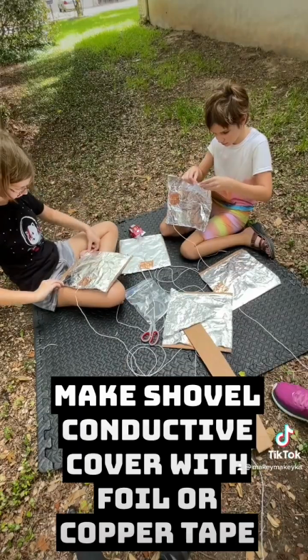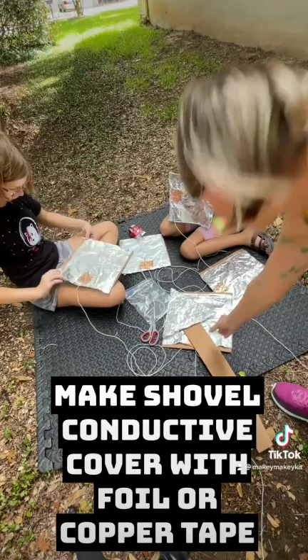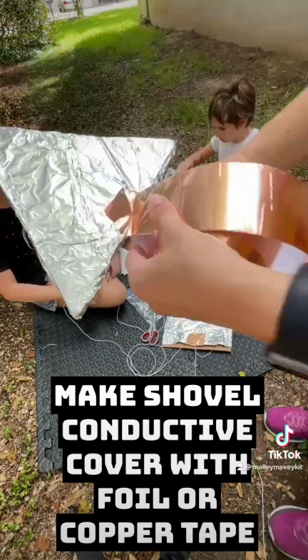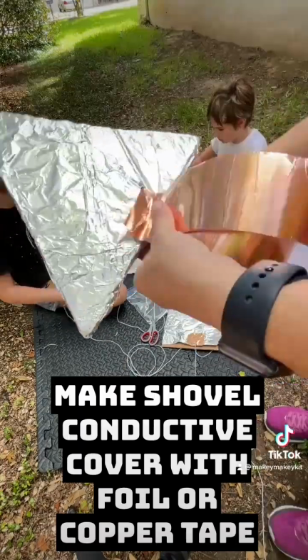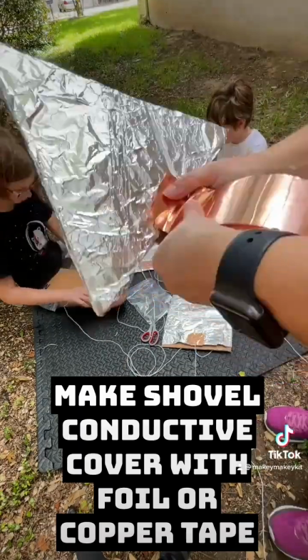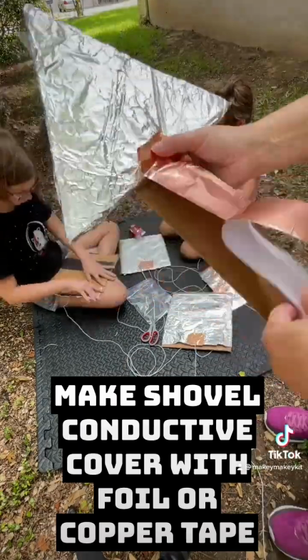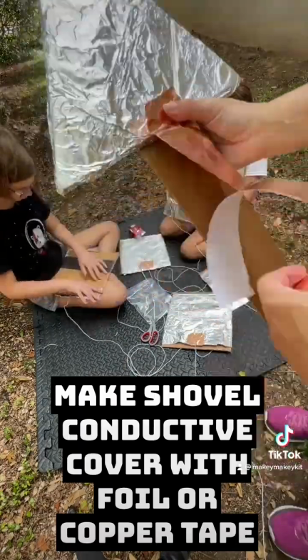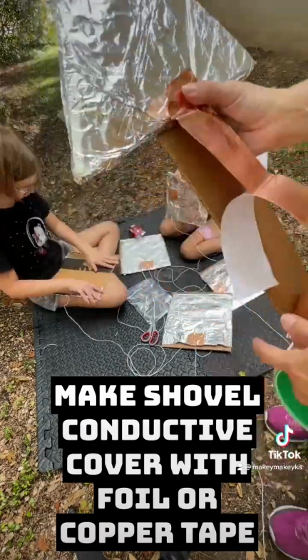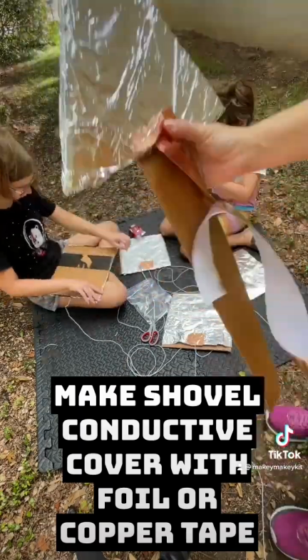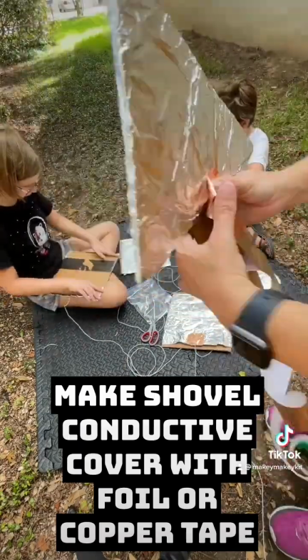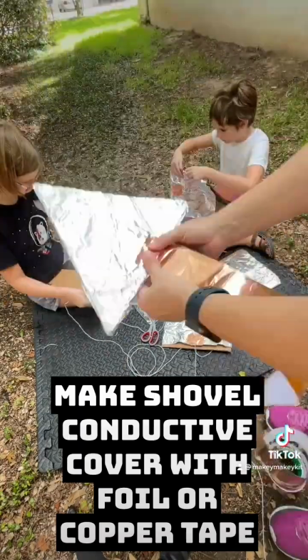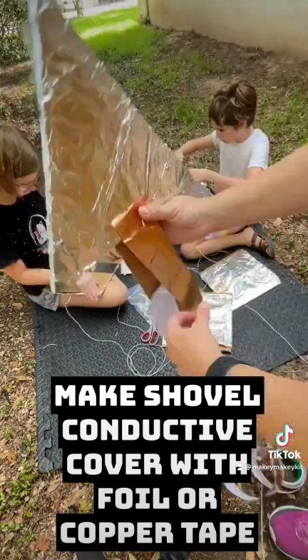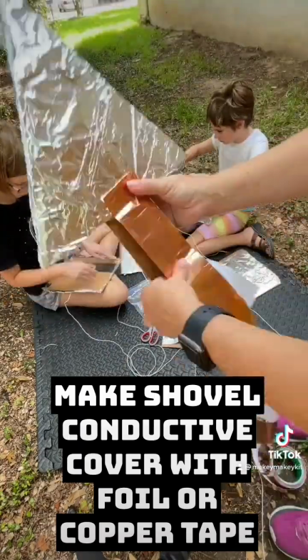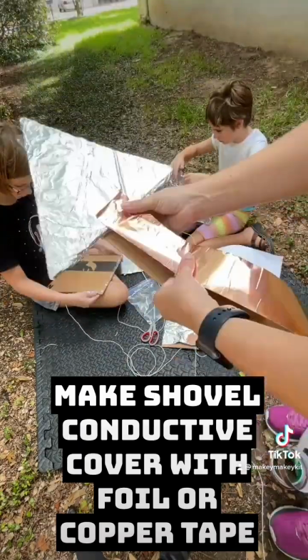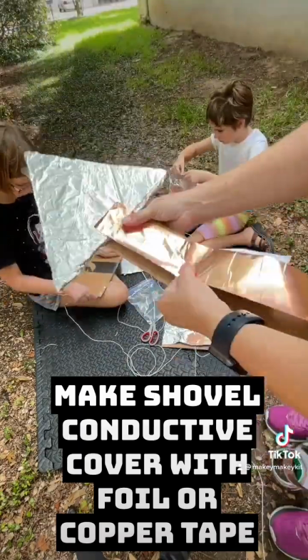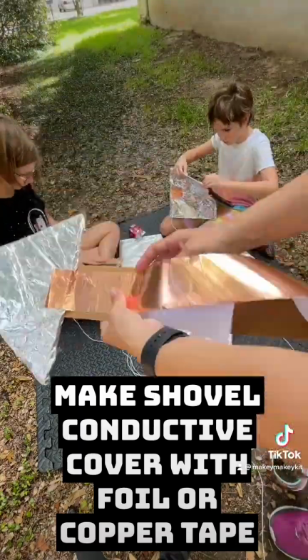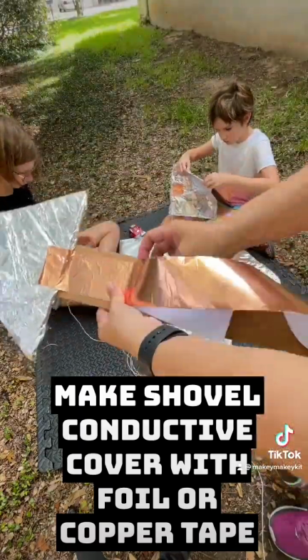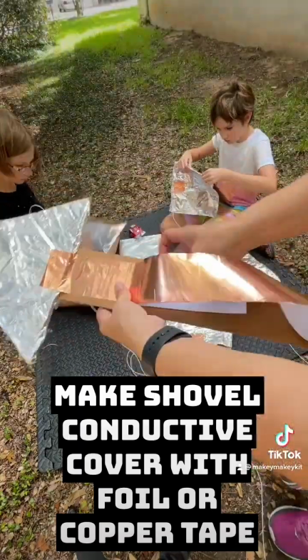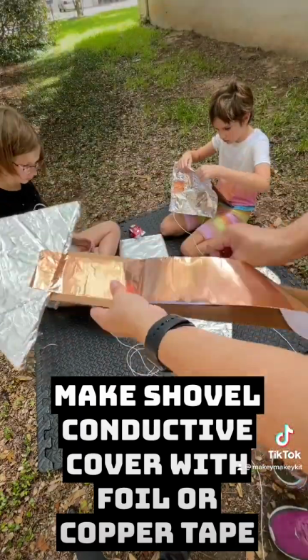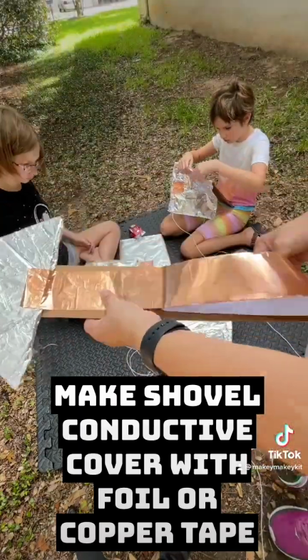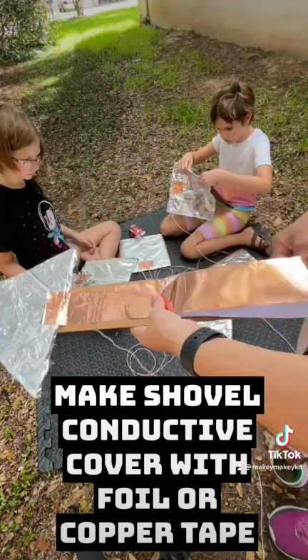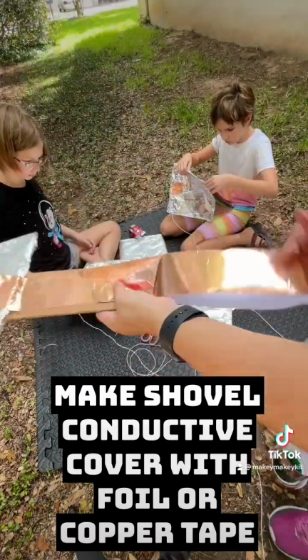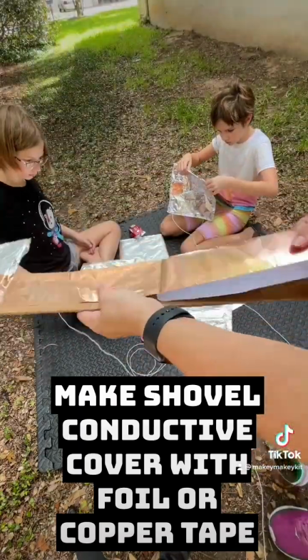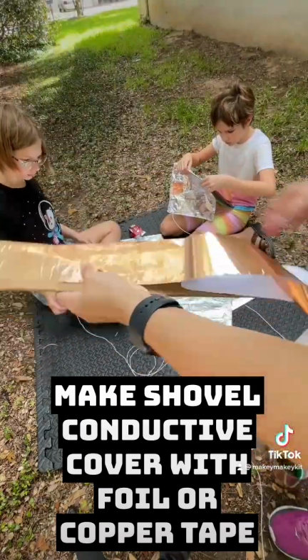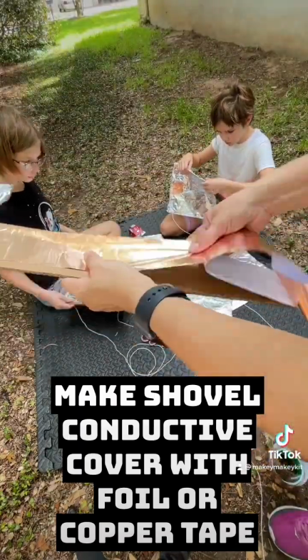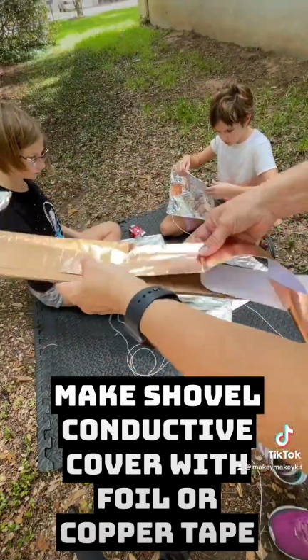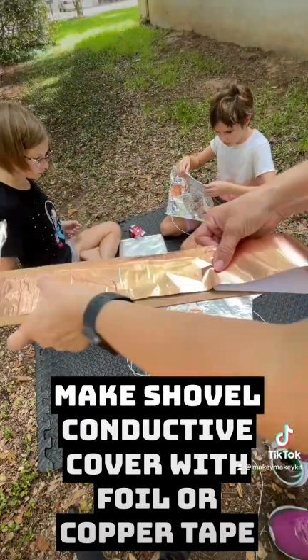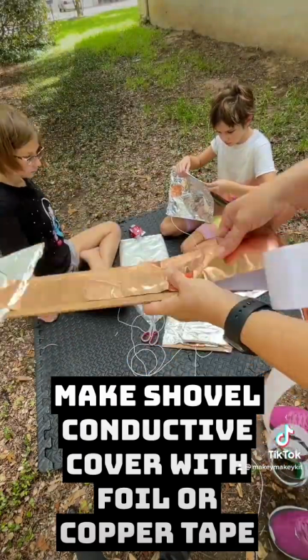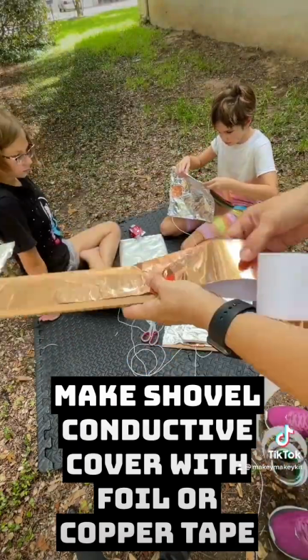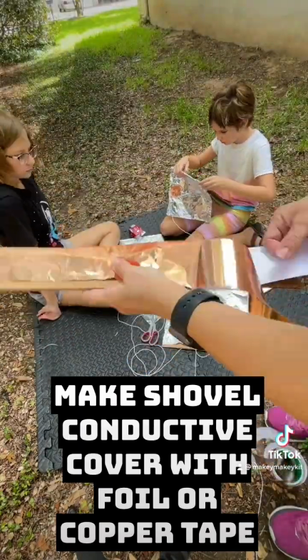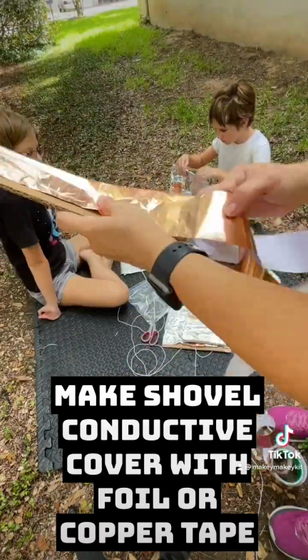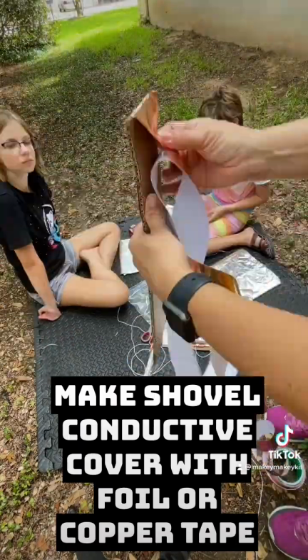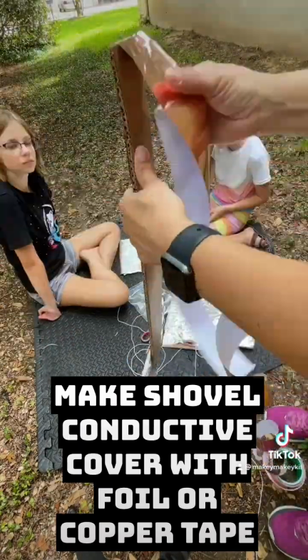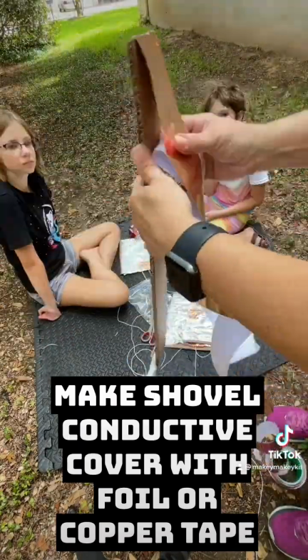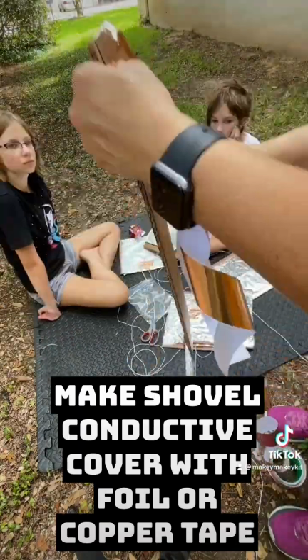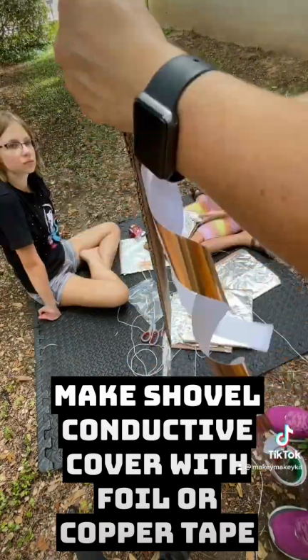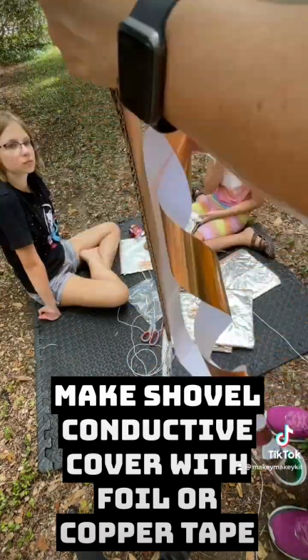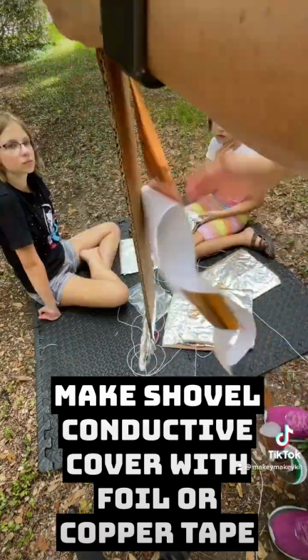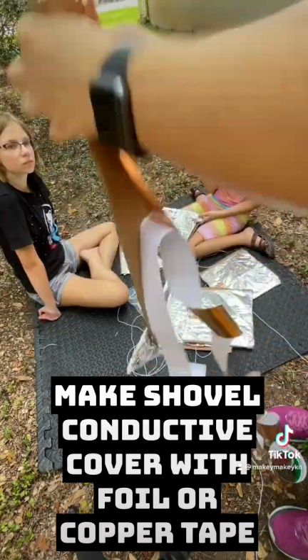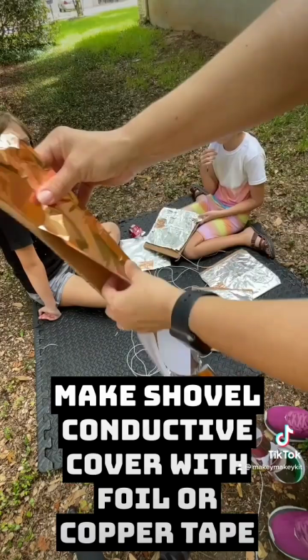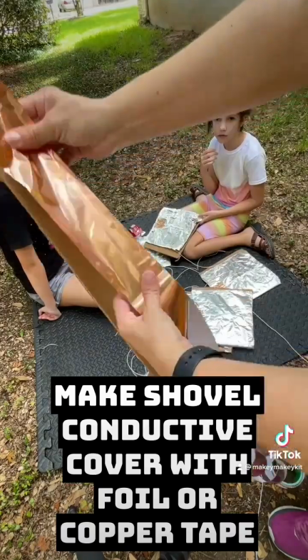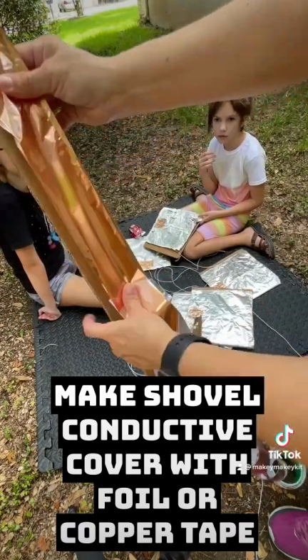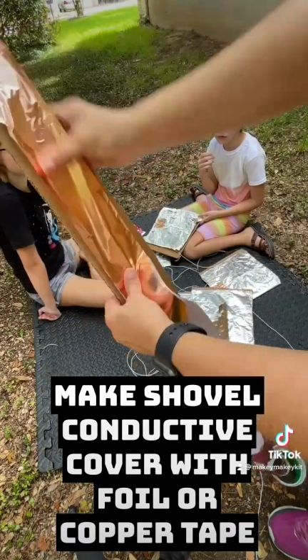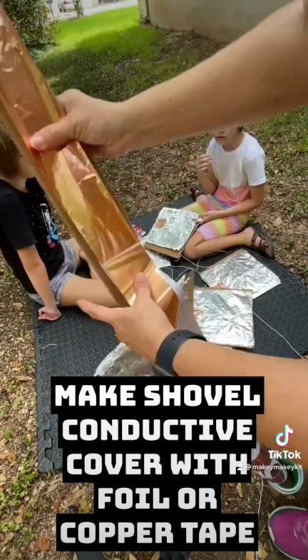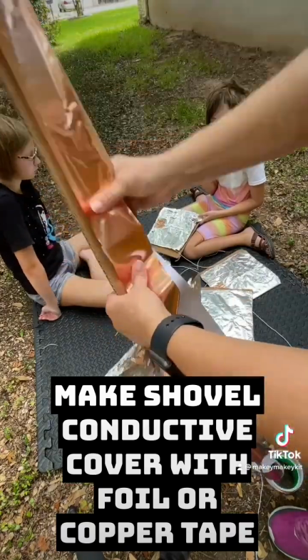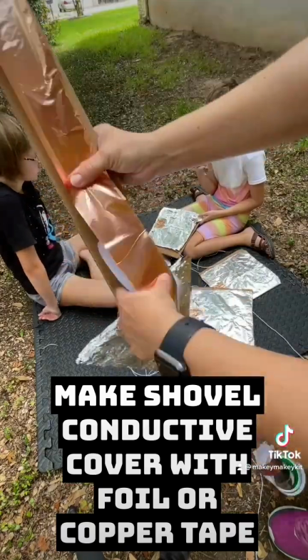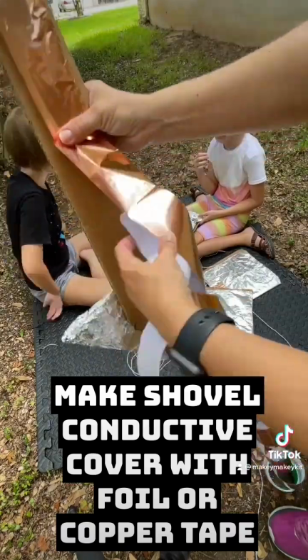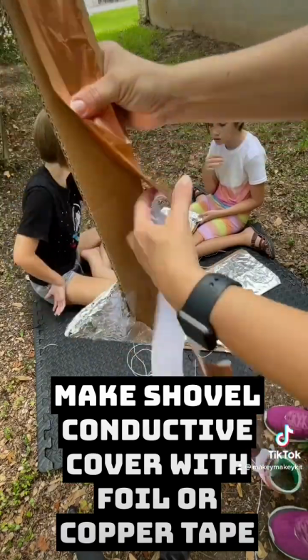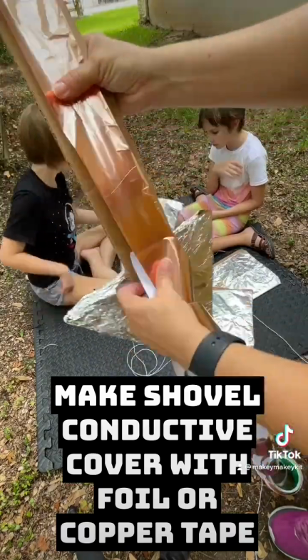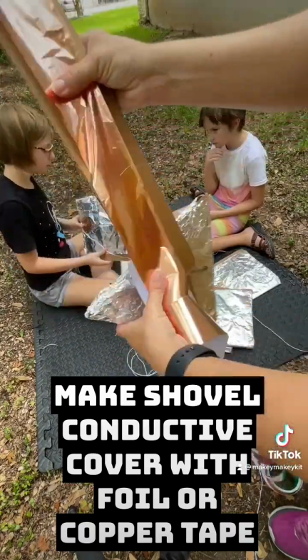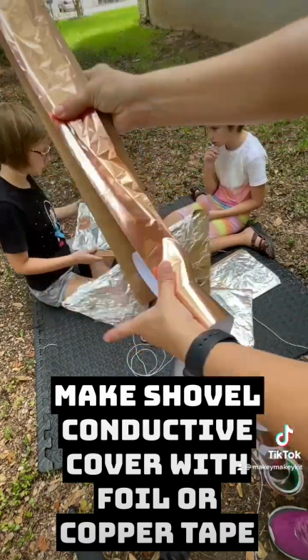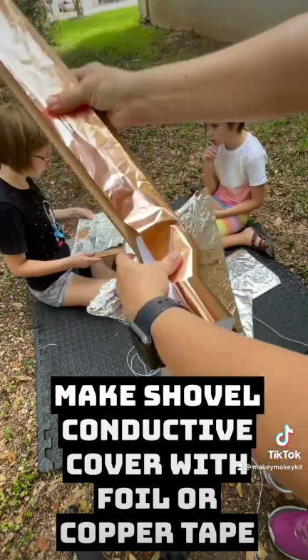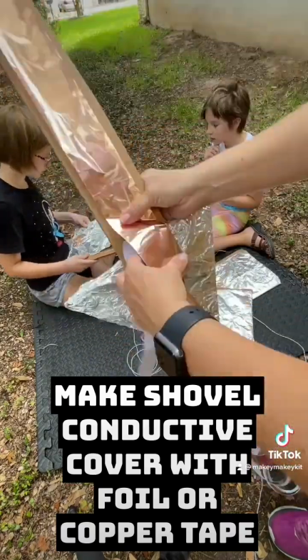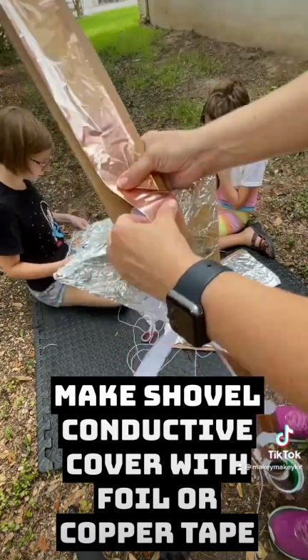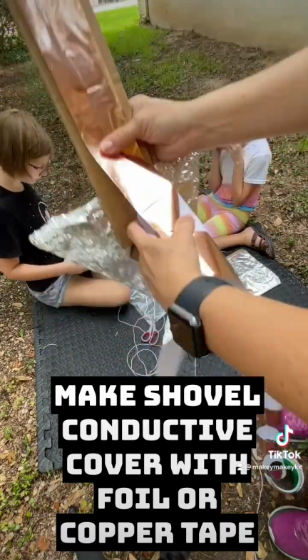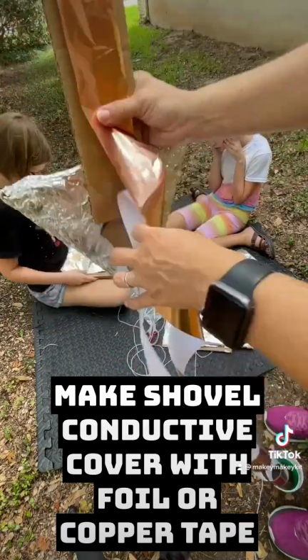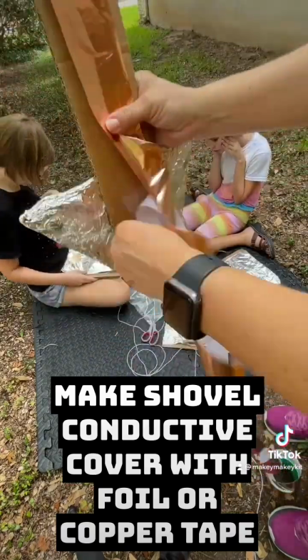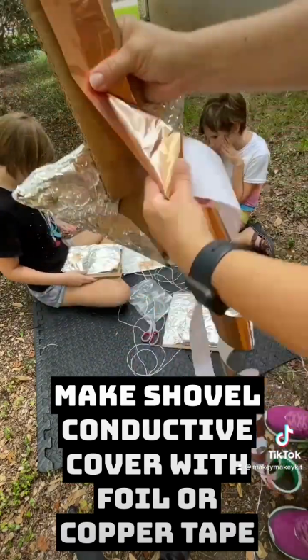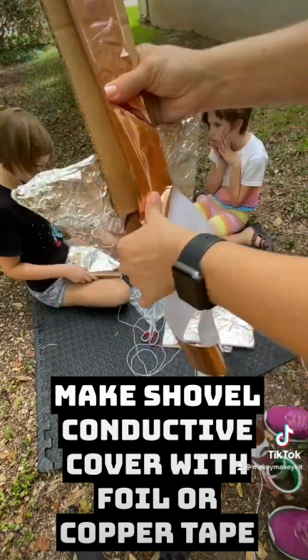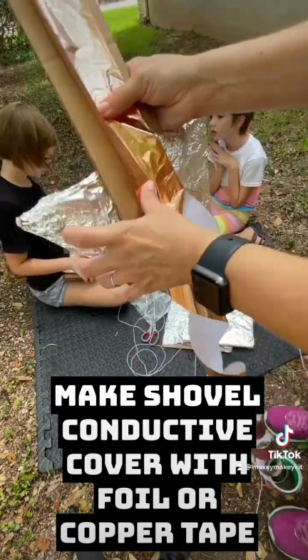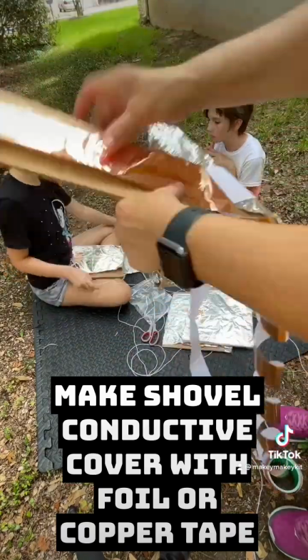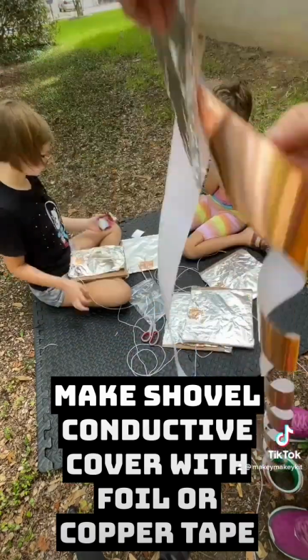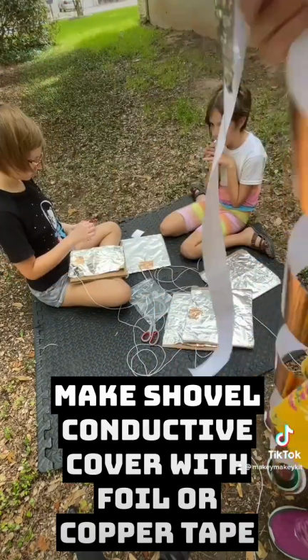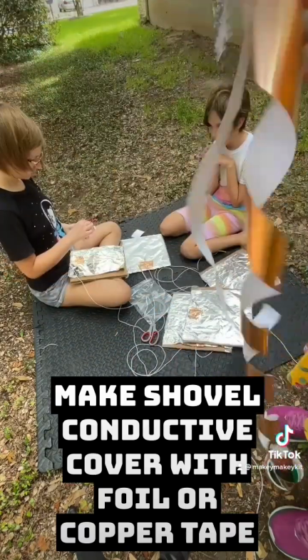To make the shovel conductive, cover it with foil or copper tape. Make sure the foil goes all the way to the edge of your shovel.